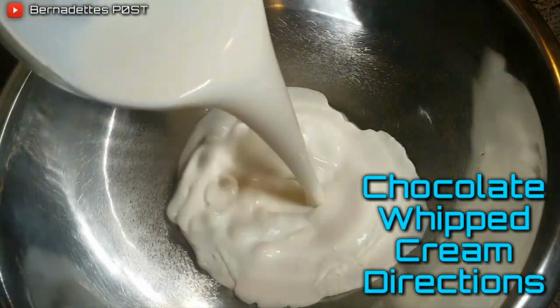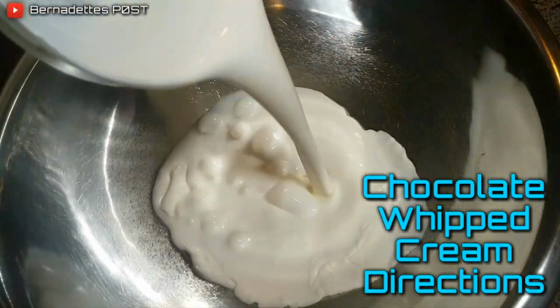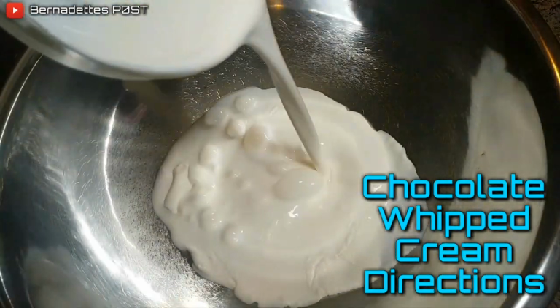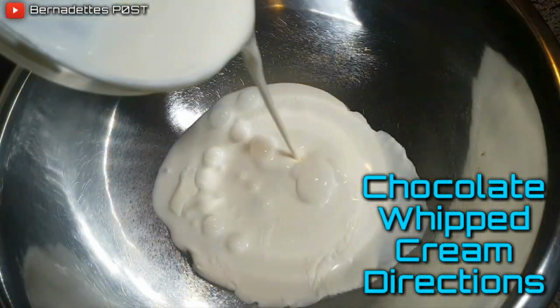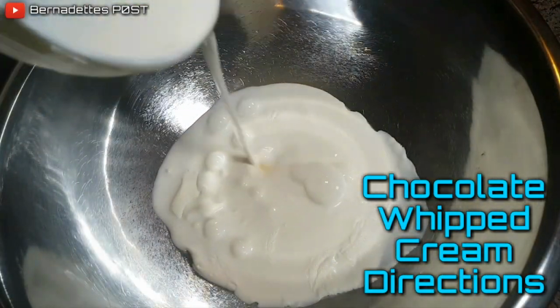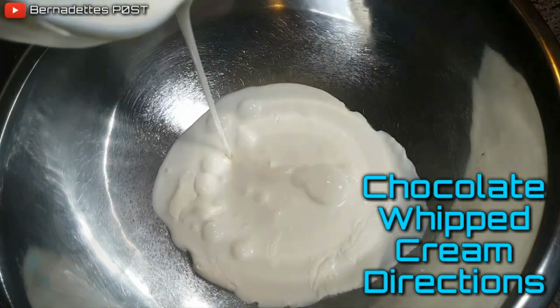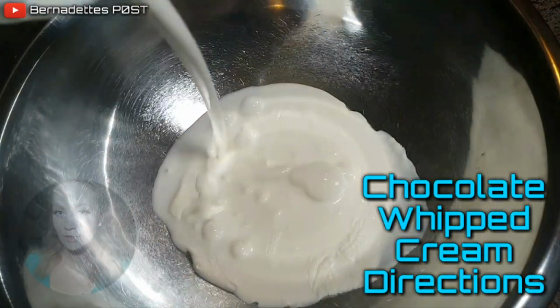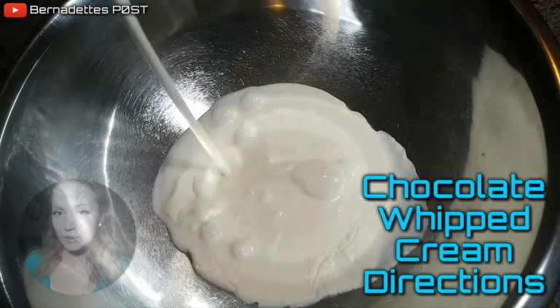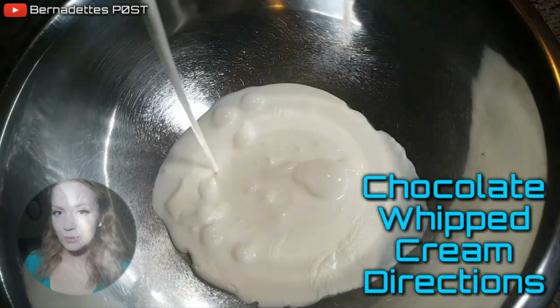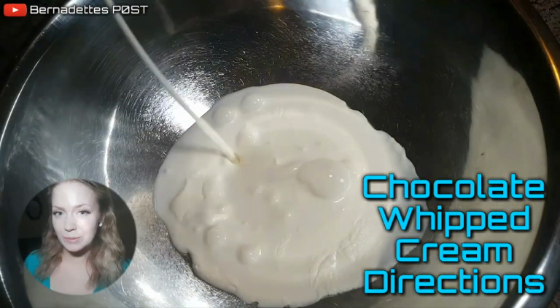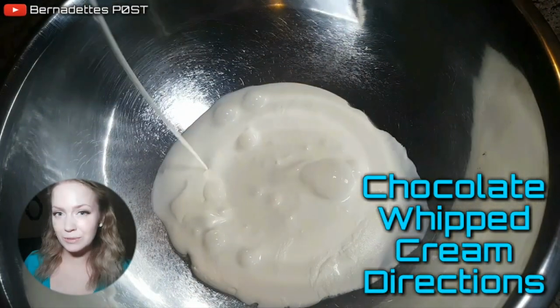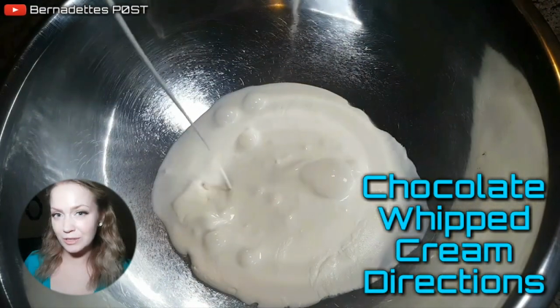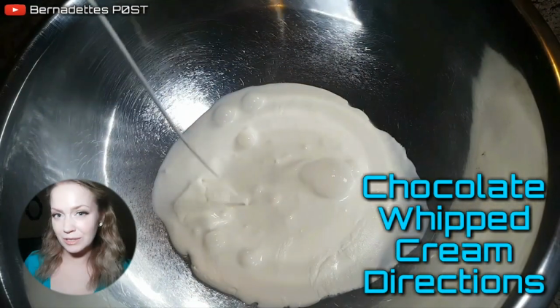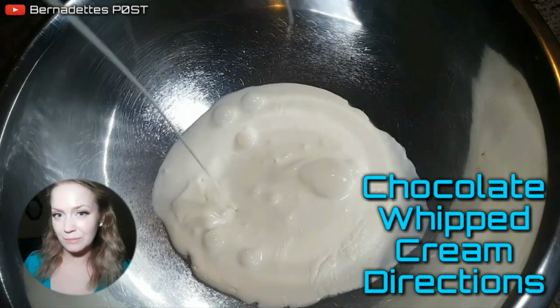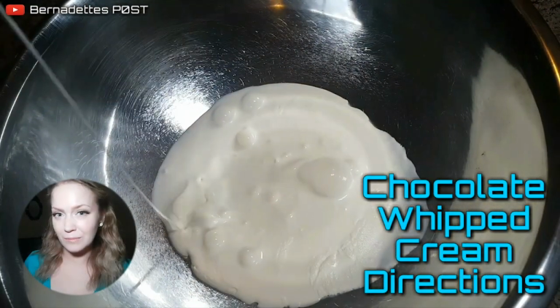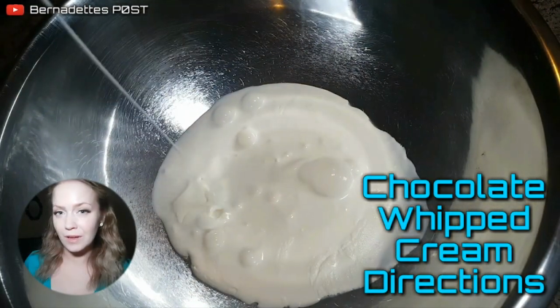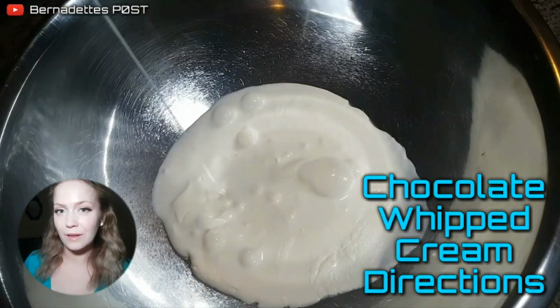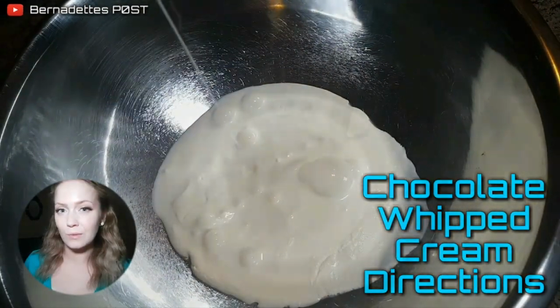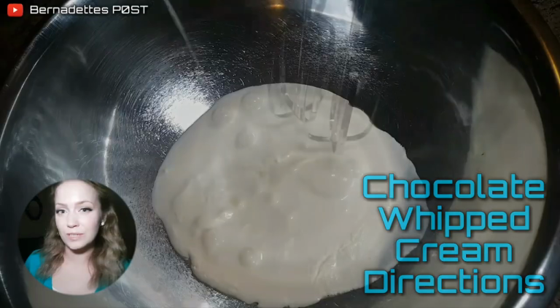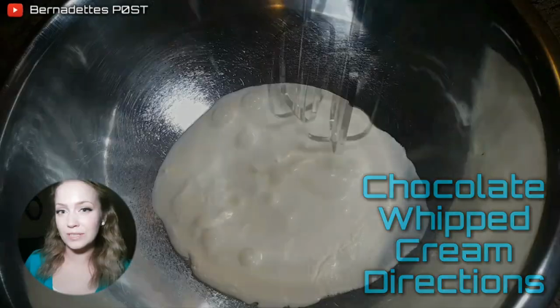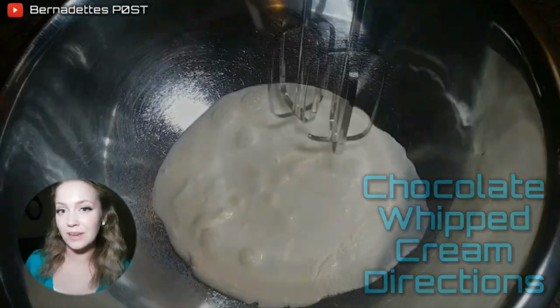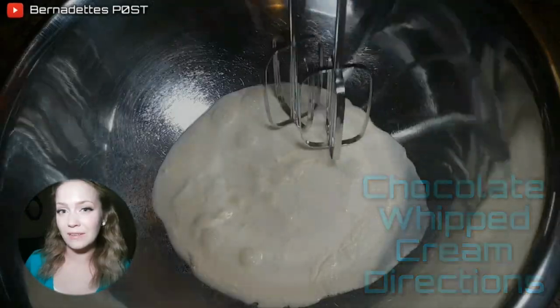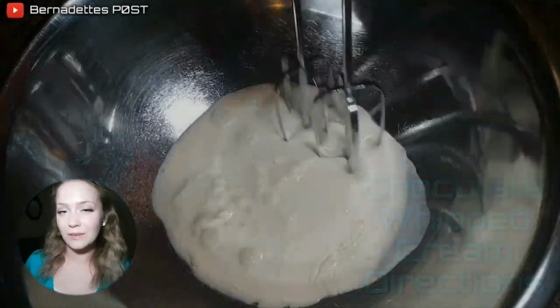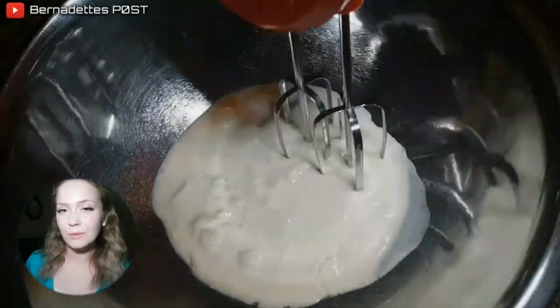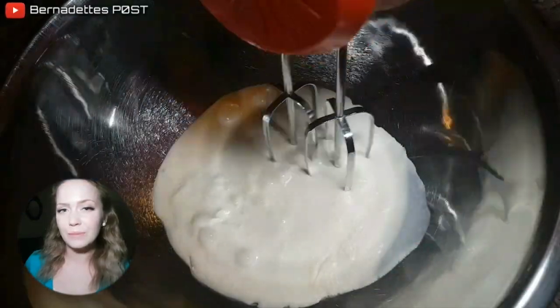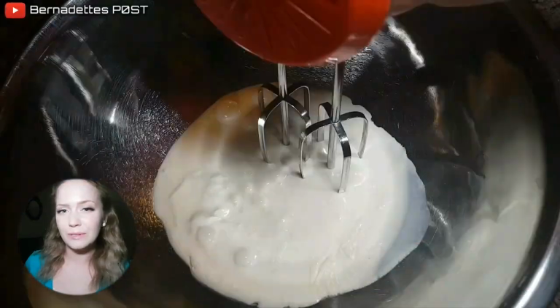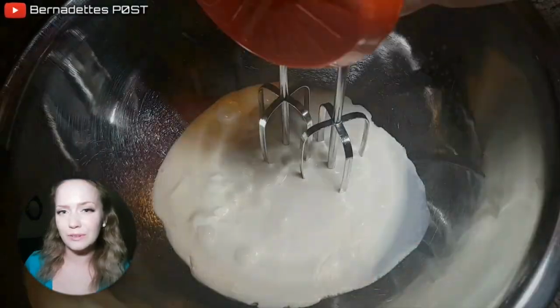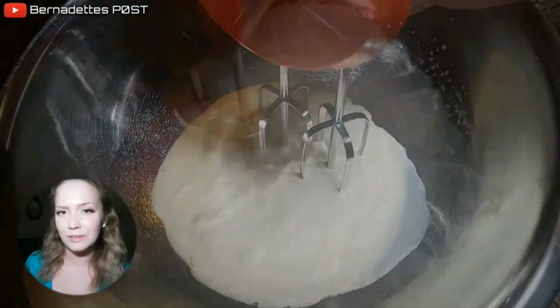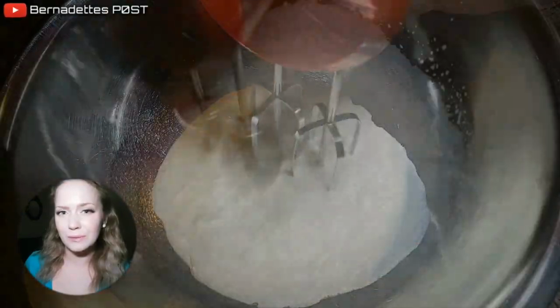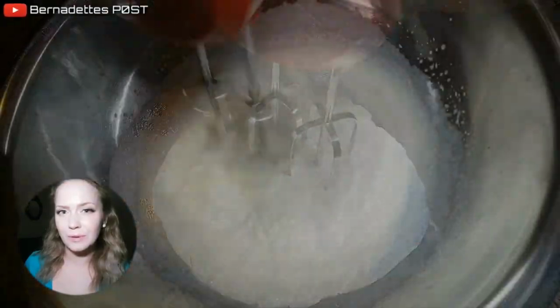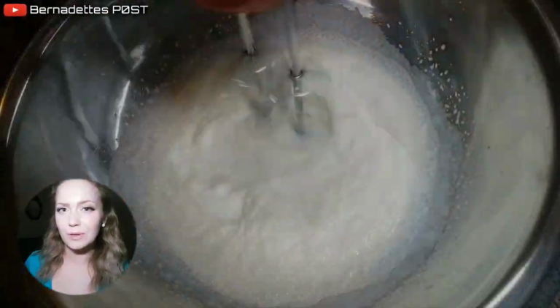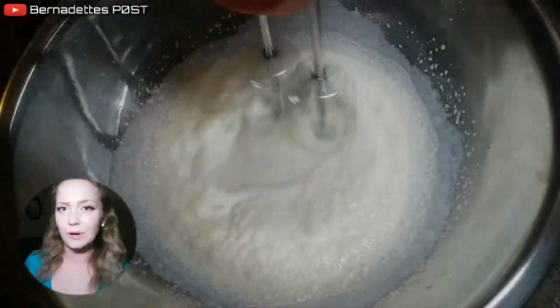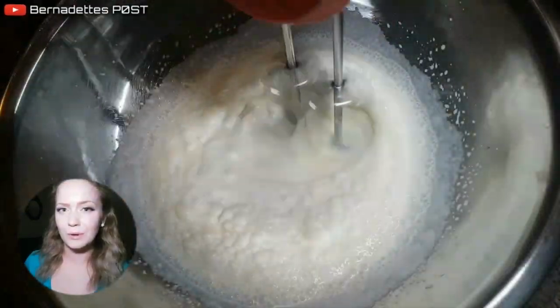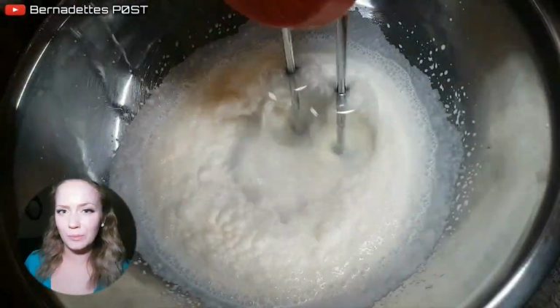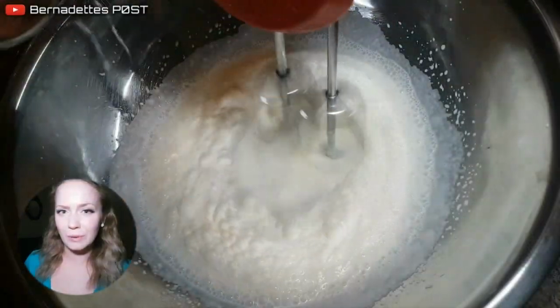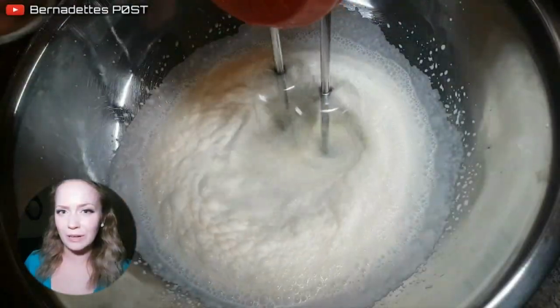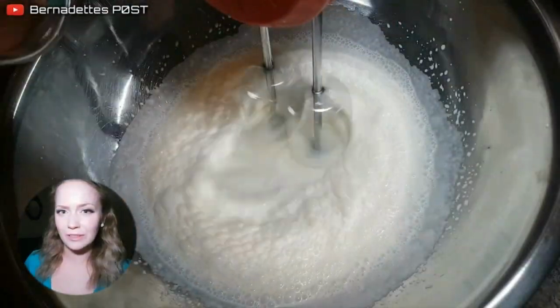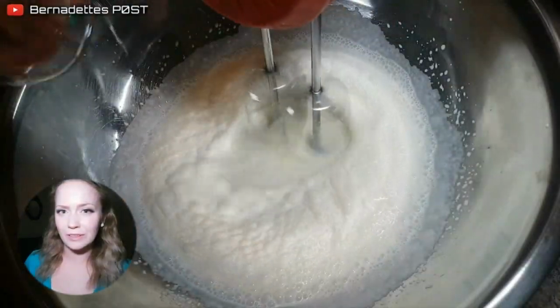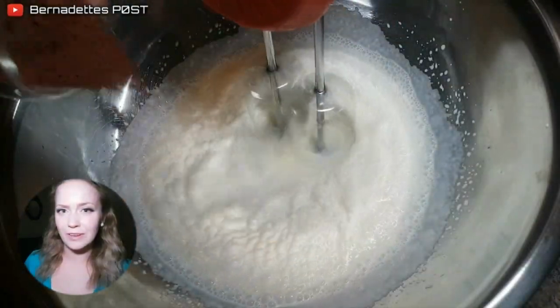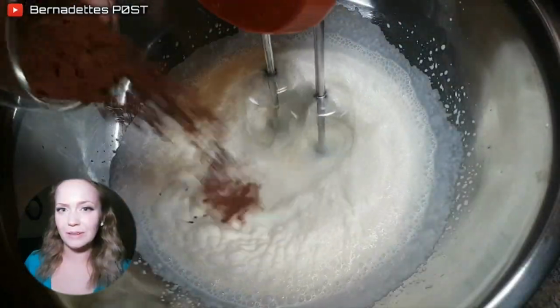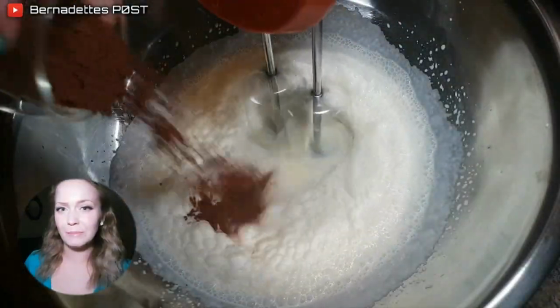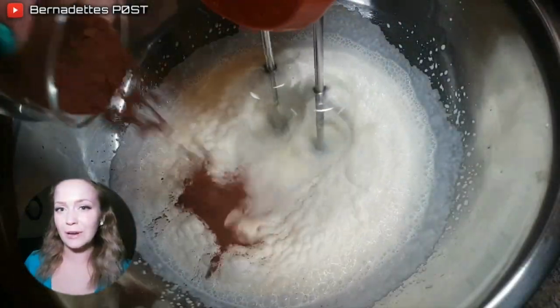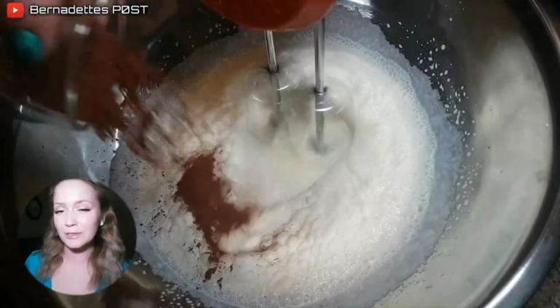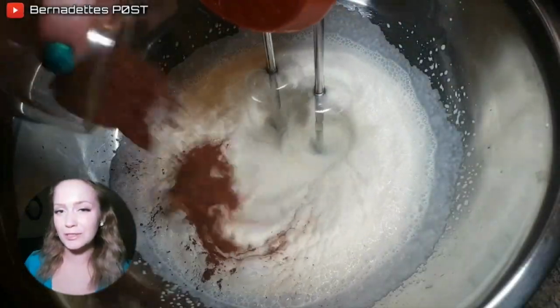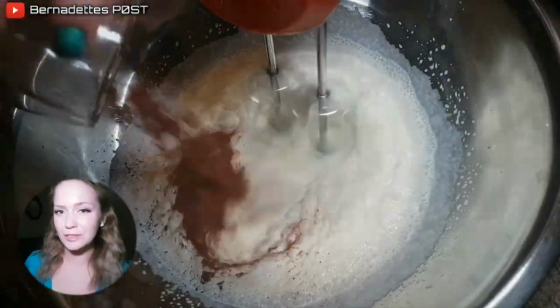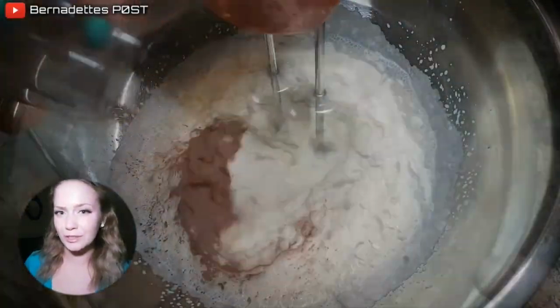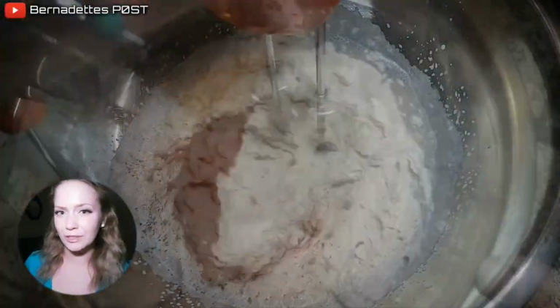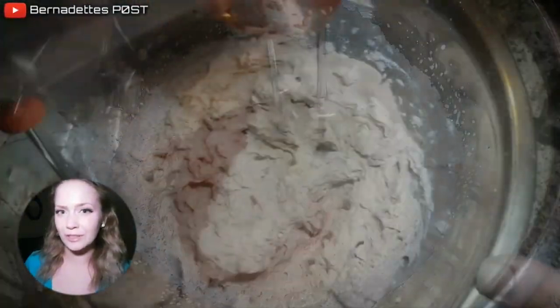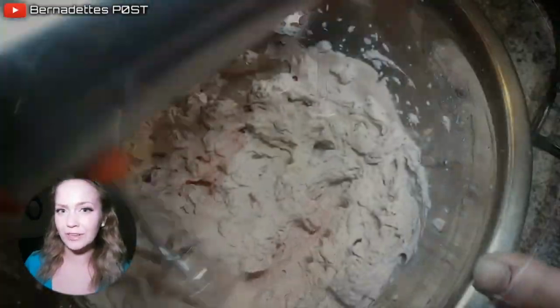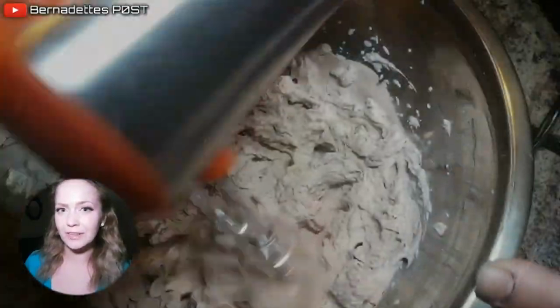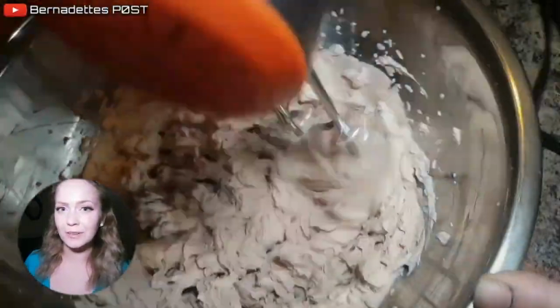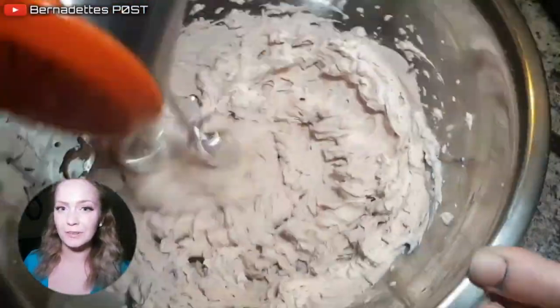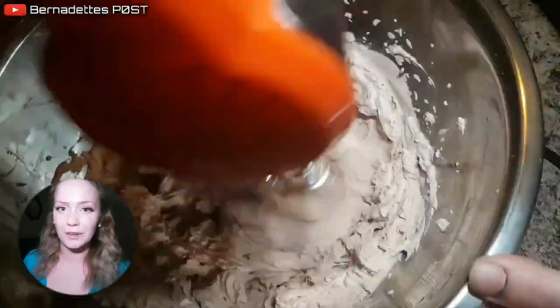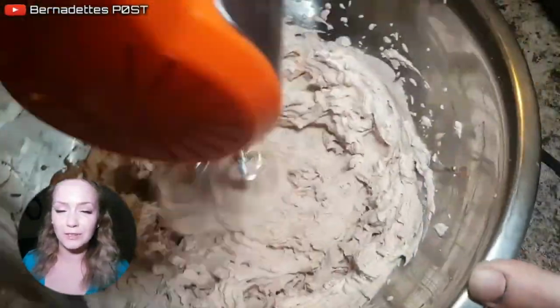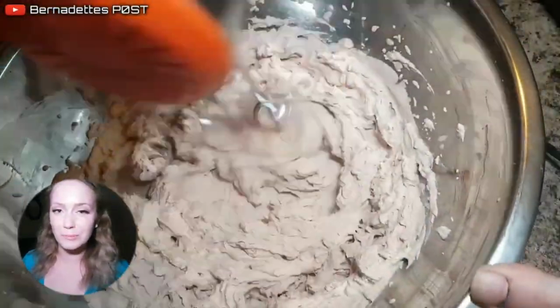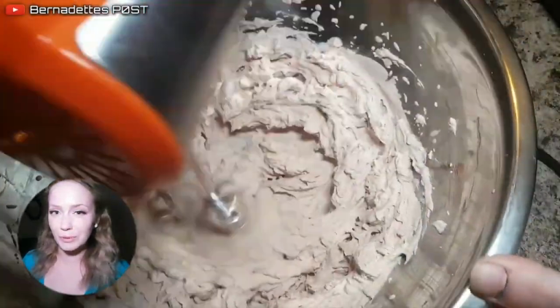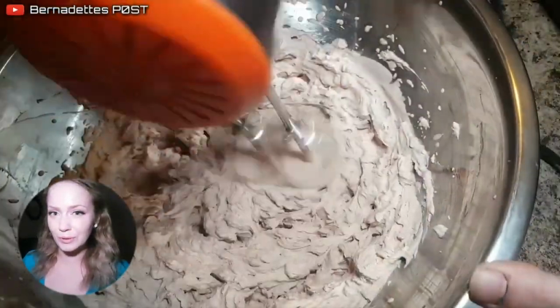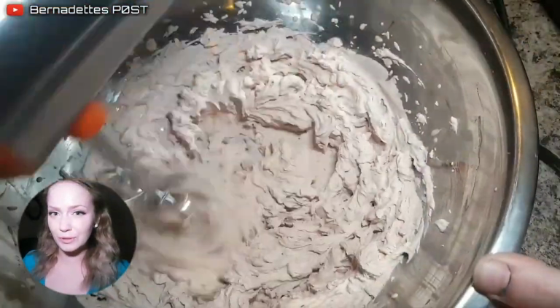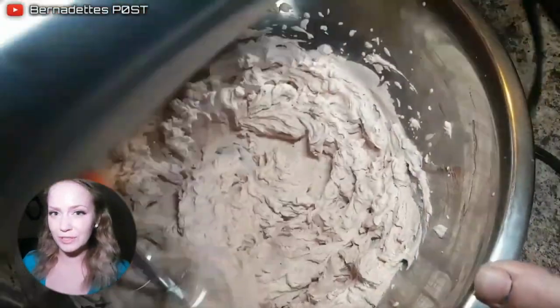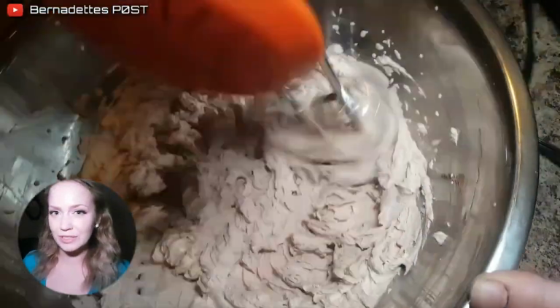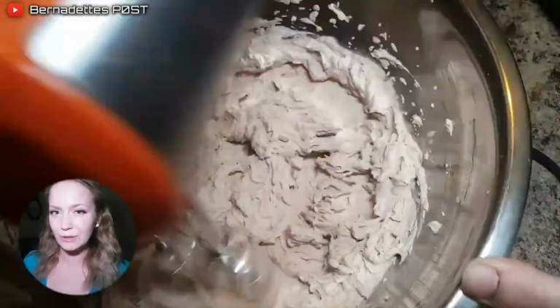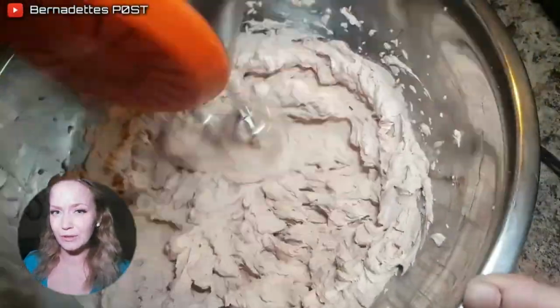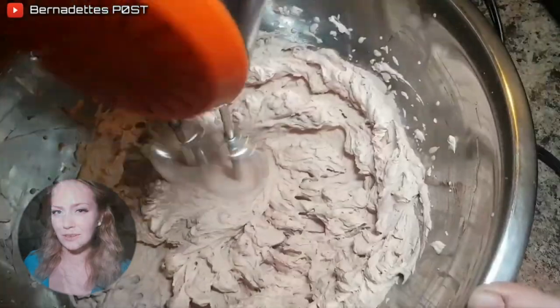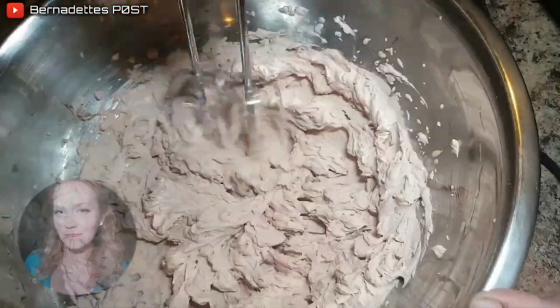For the chocolate whipped cream, whisk heavy whipping cream, cocoa powder, and powdered sugar in a large bowl until thick.